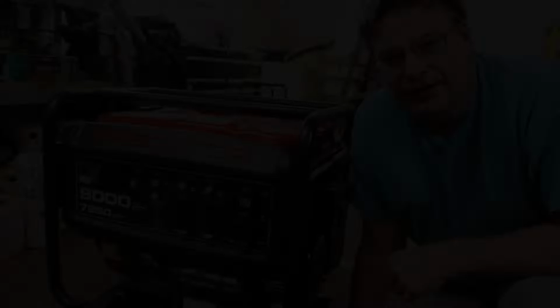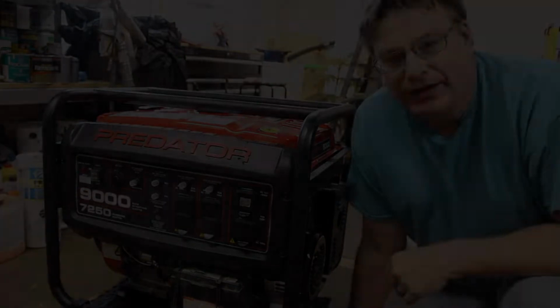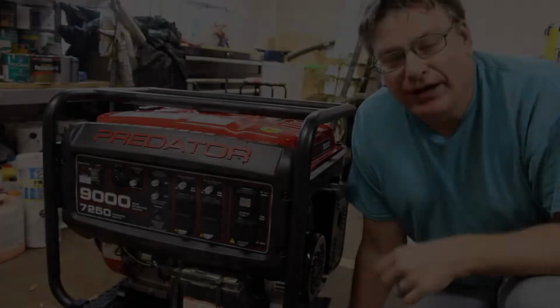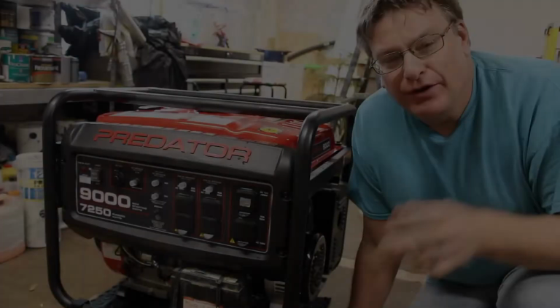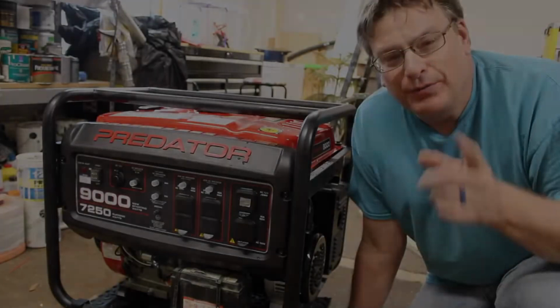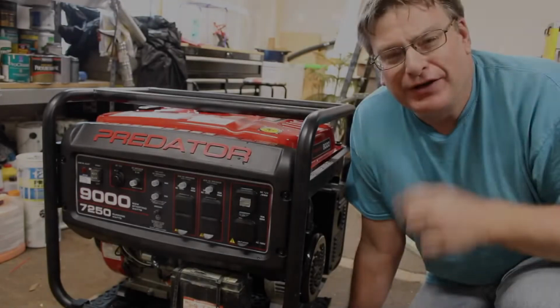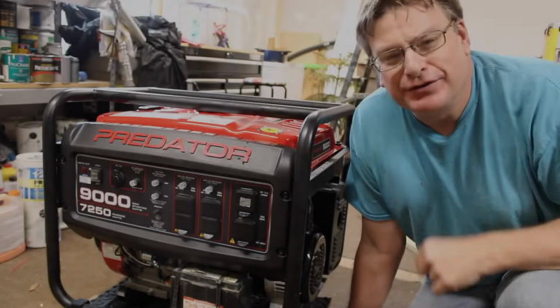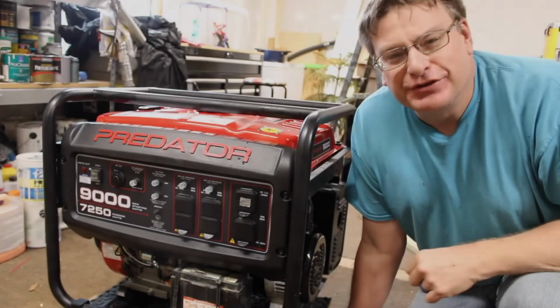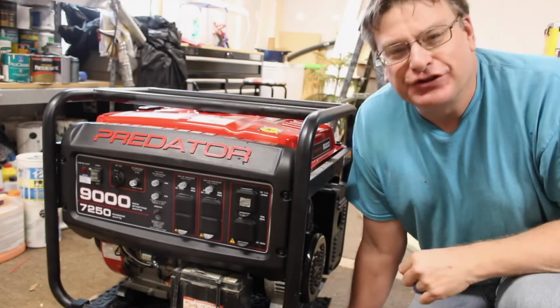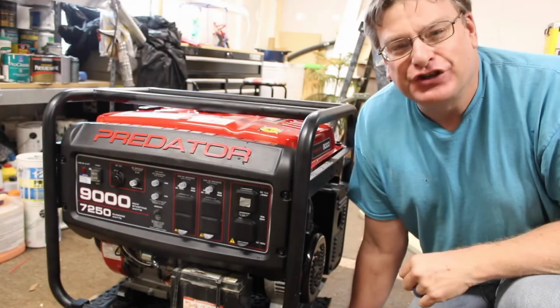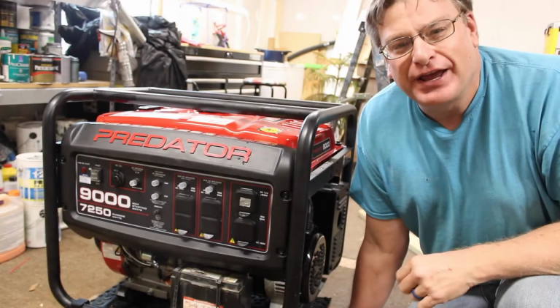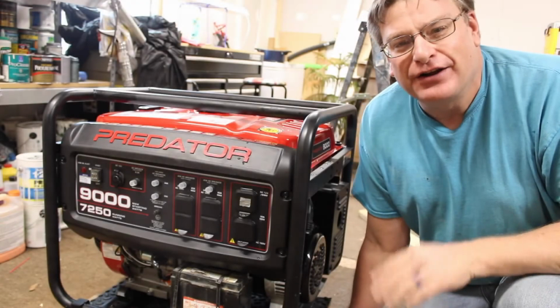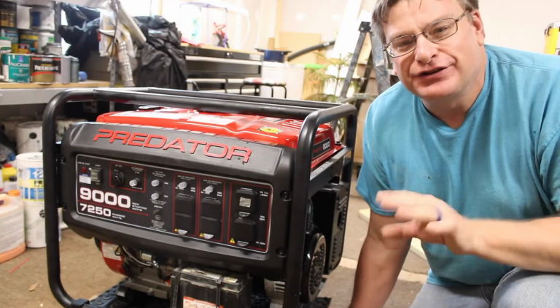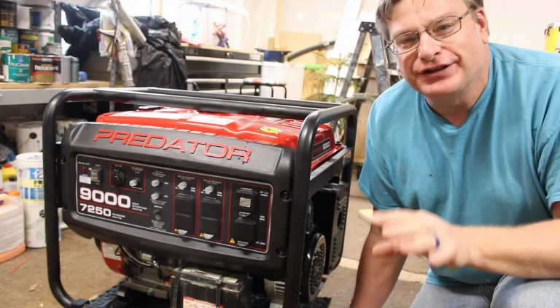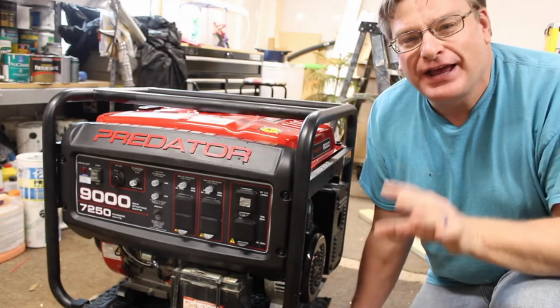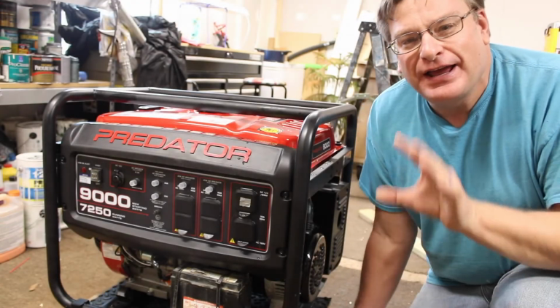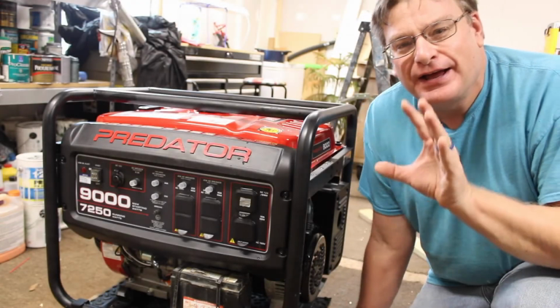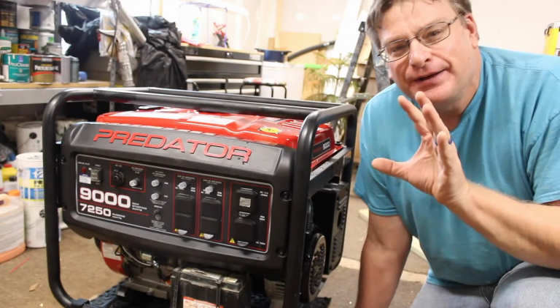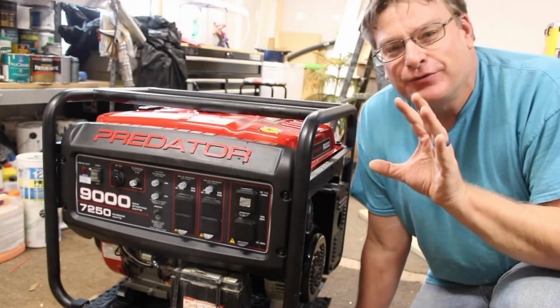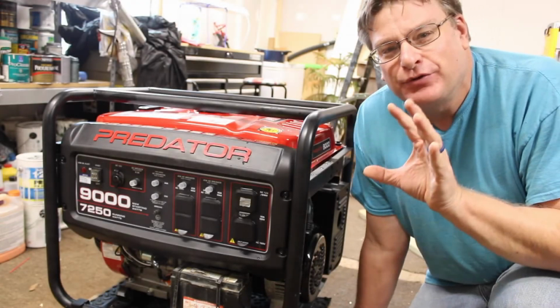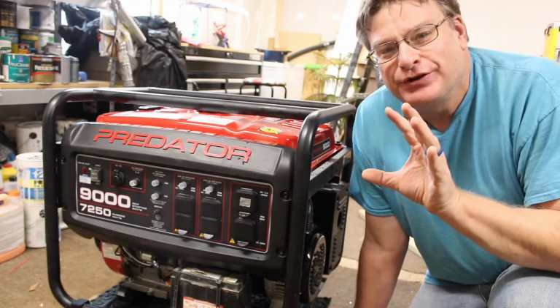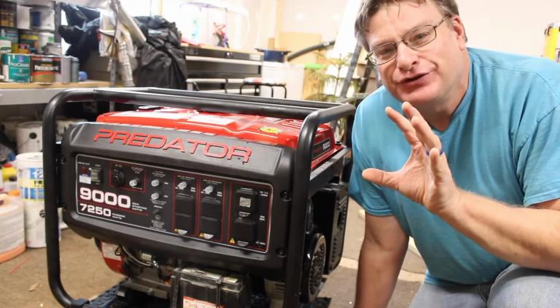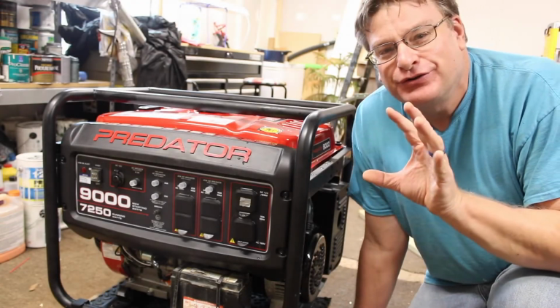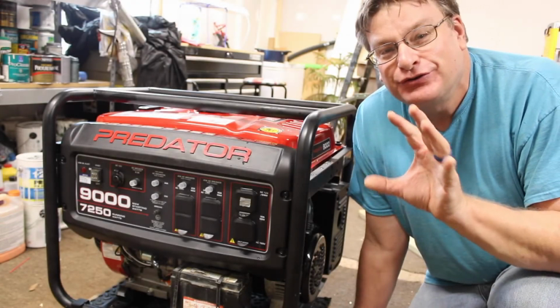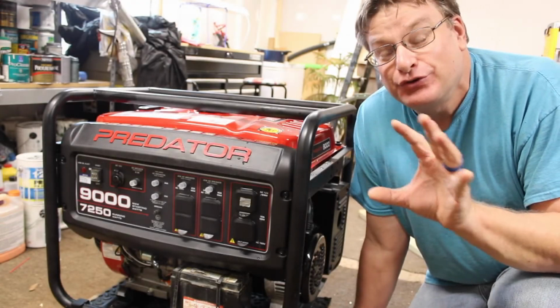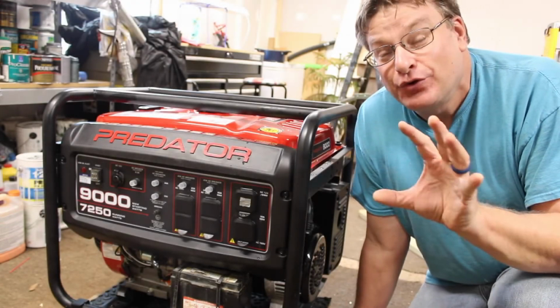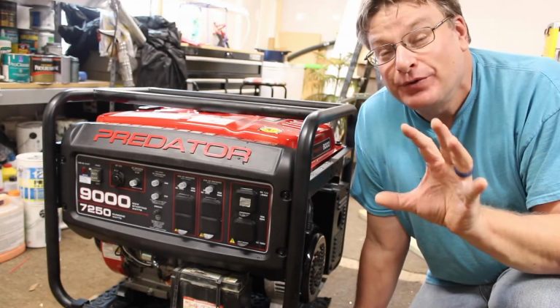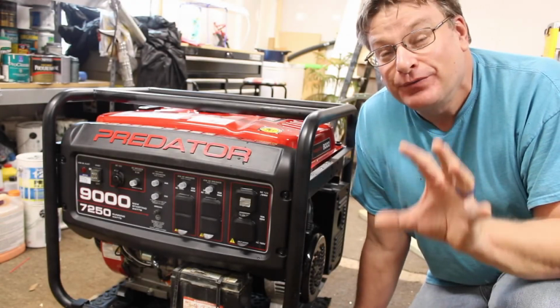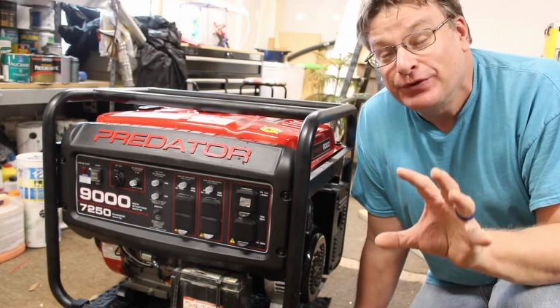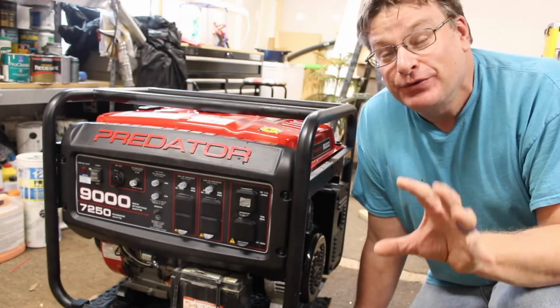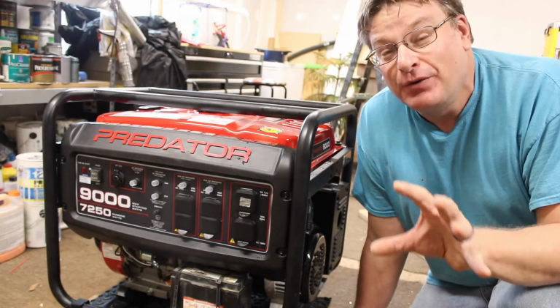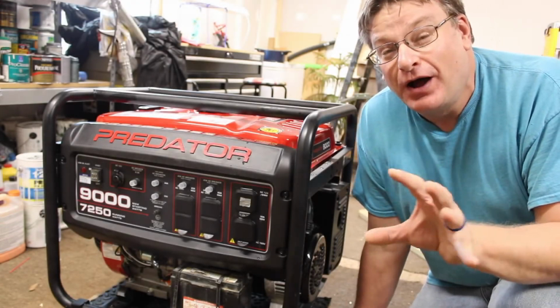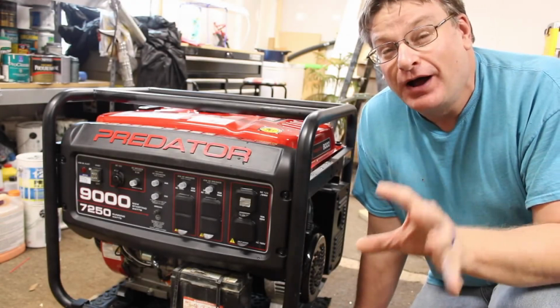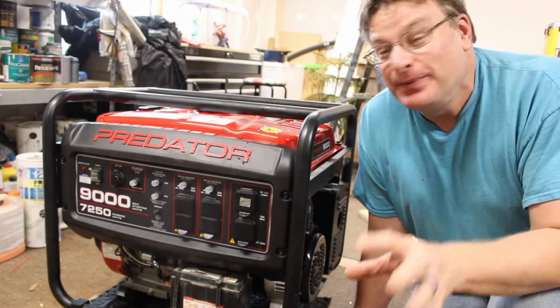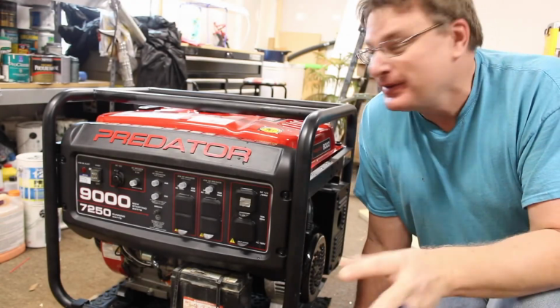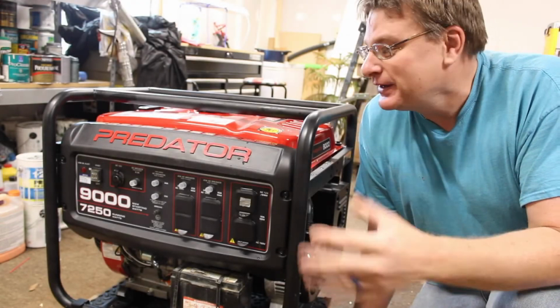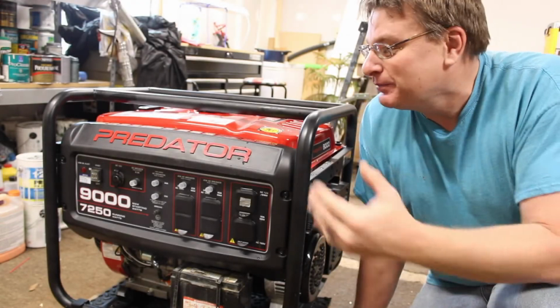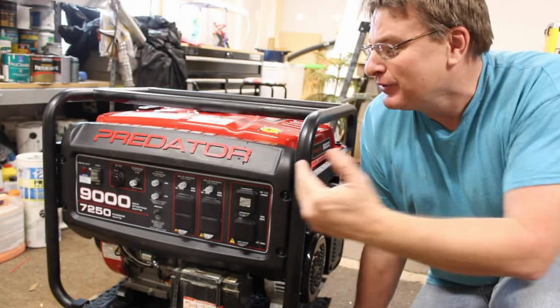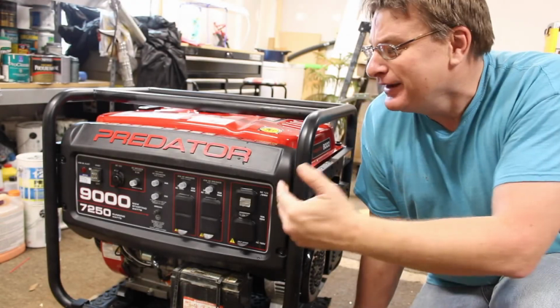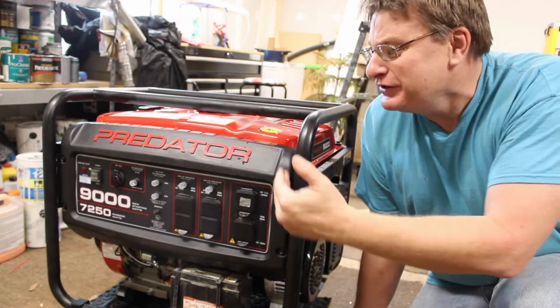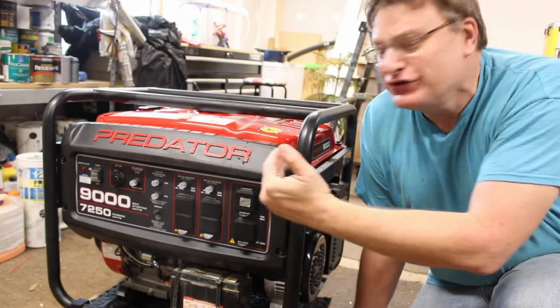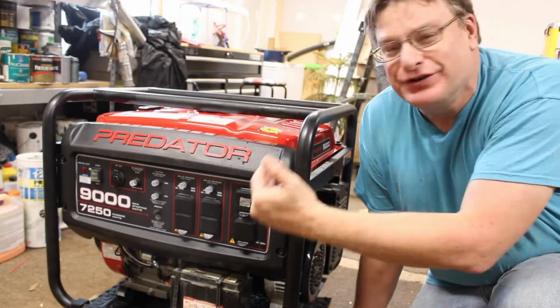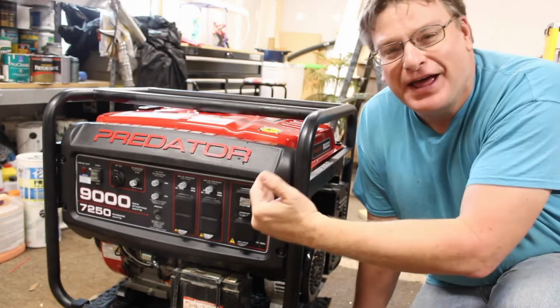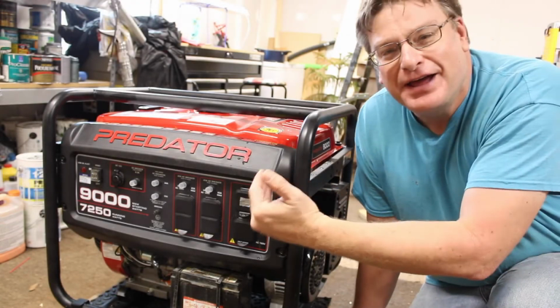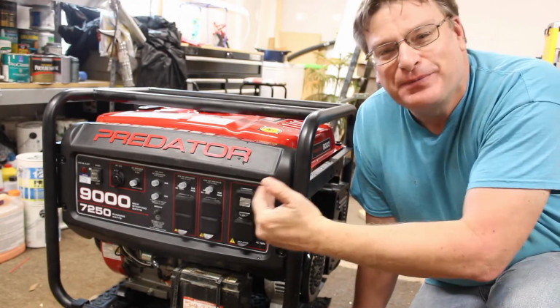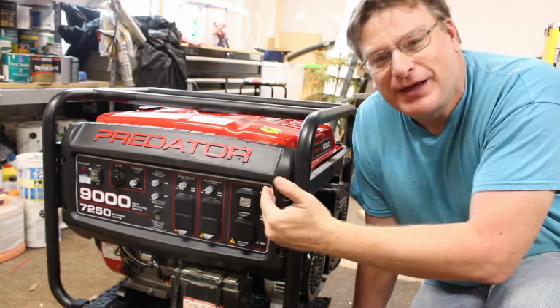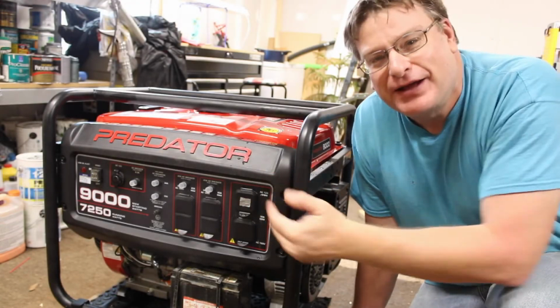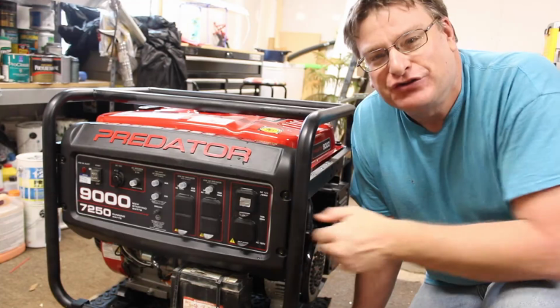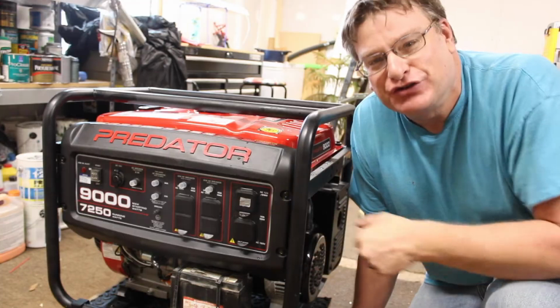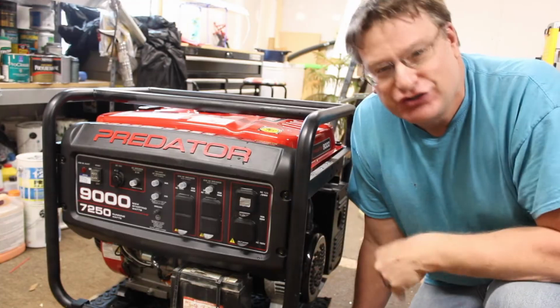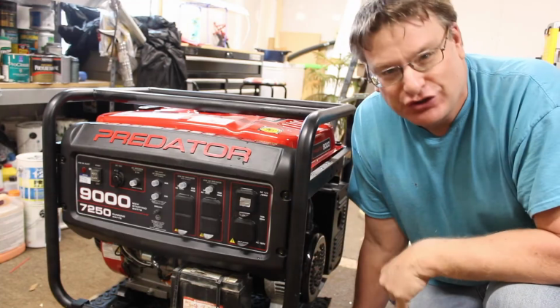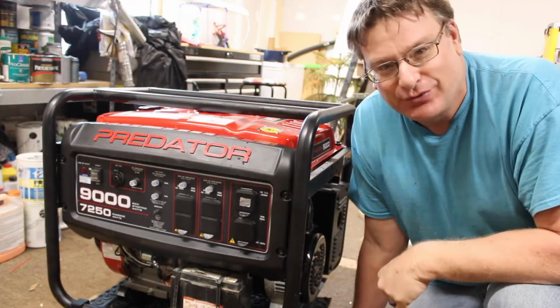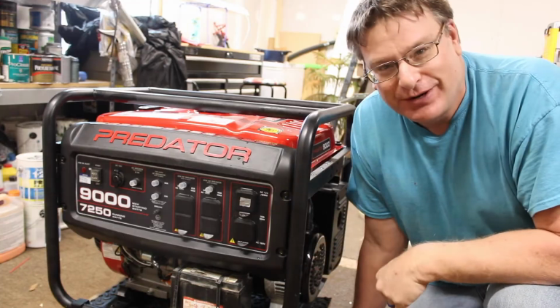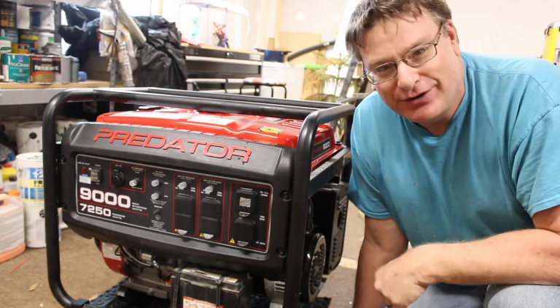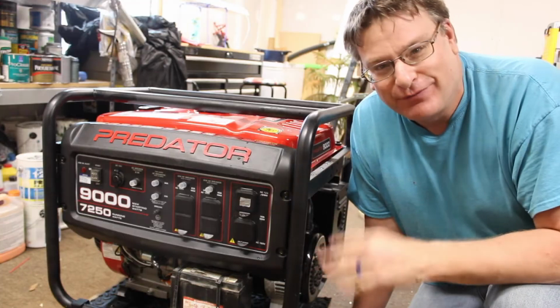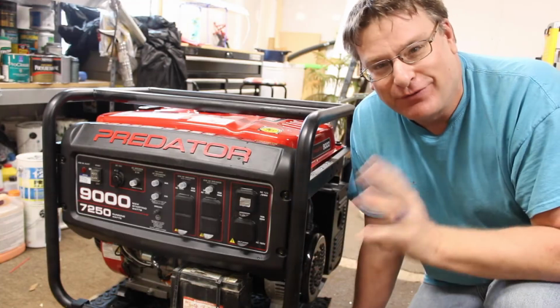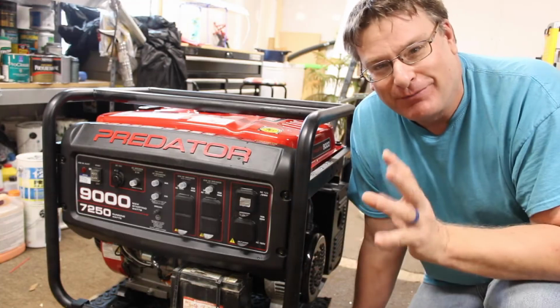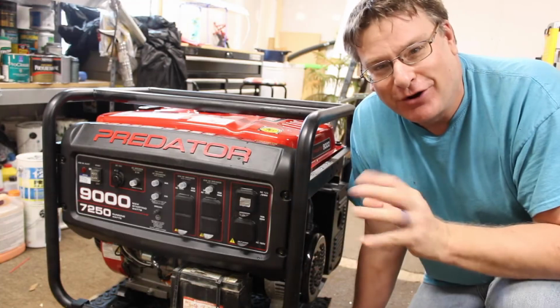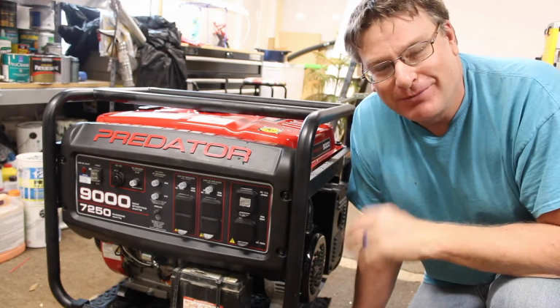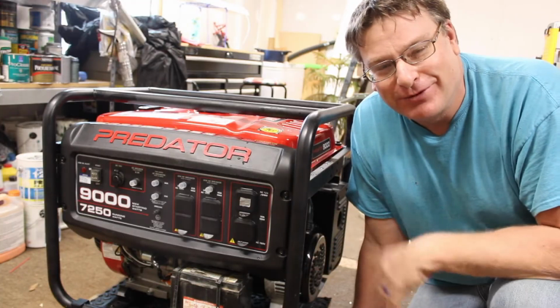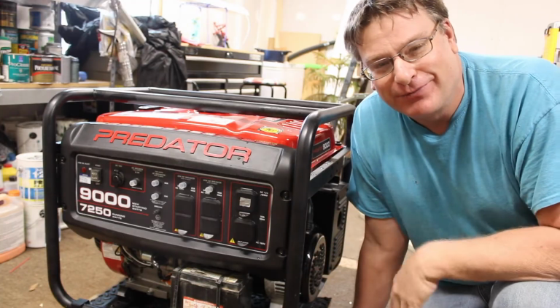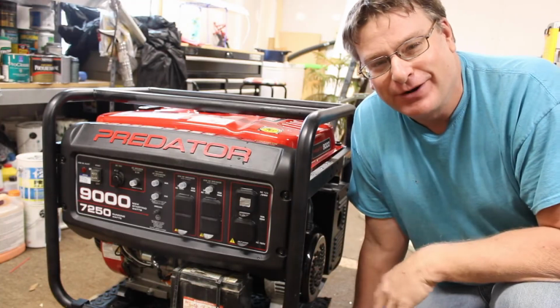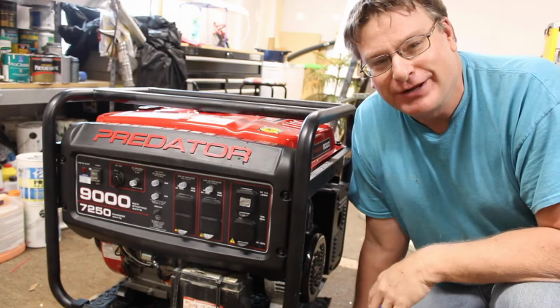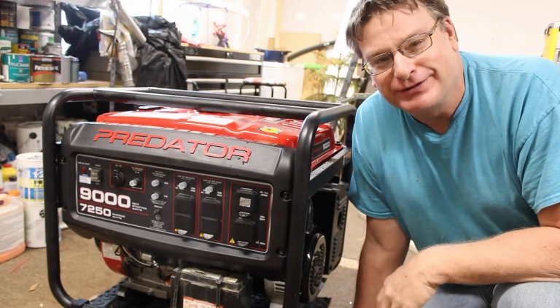Hello, welcome to the channel. Today I am going to do a review on the Predator 9000 generator from Harbor Freight.